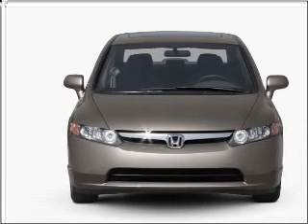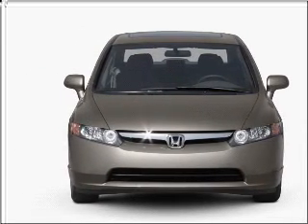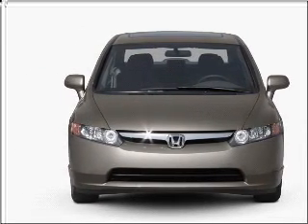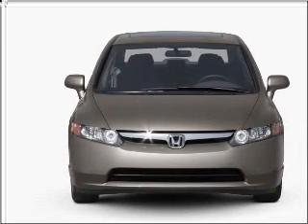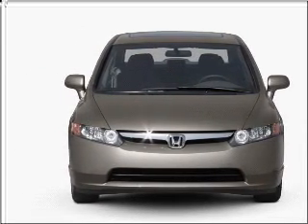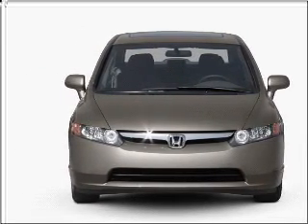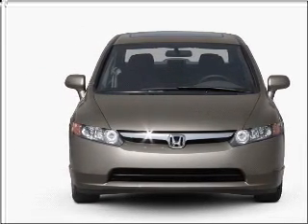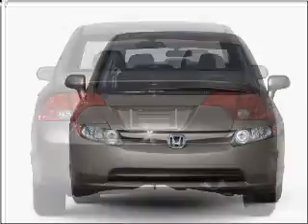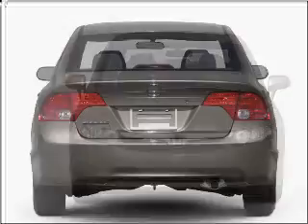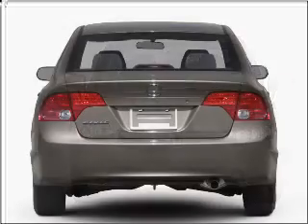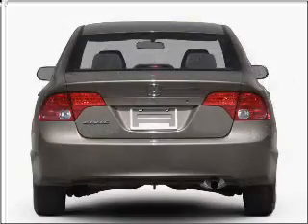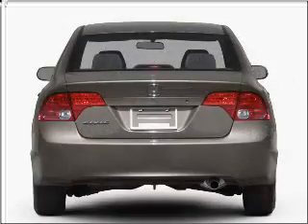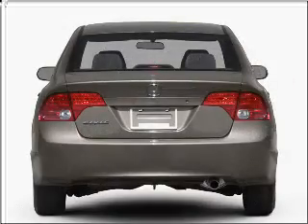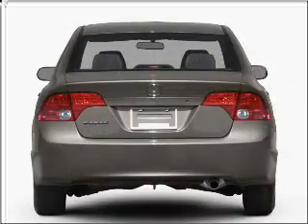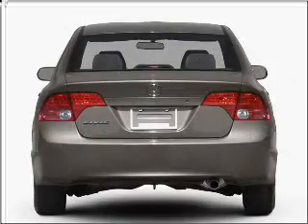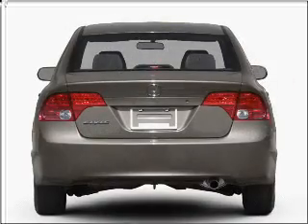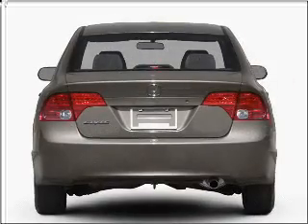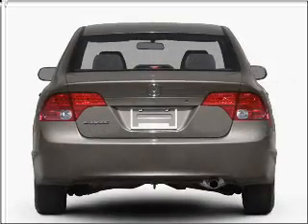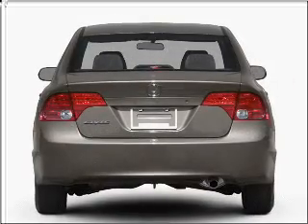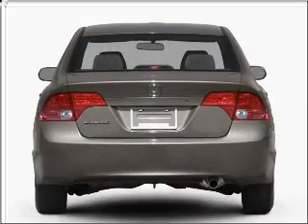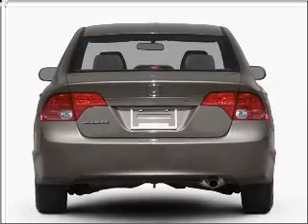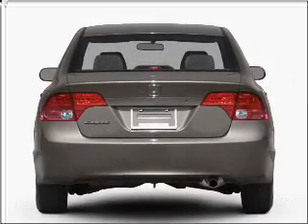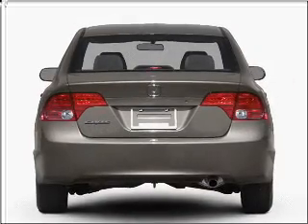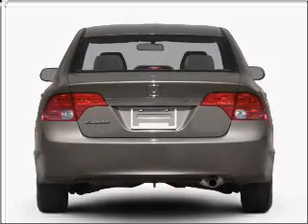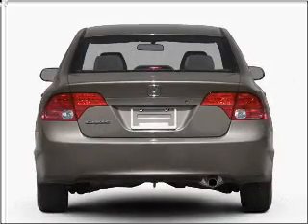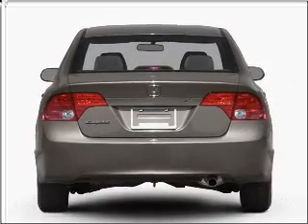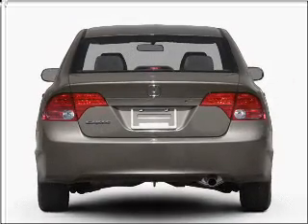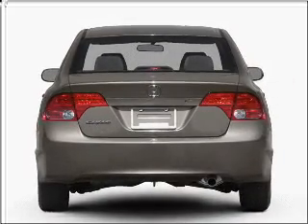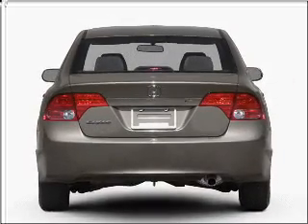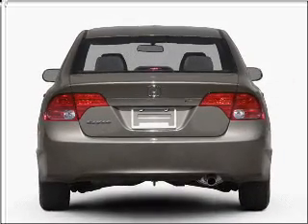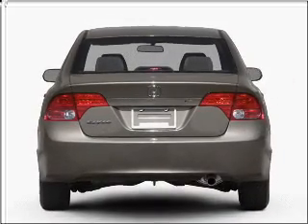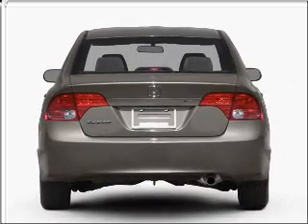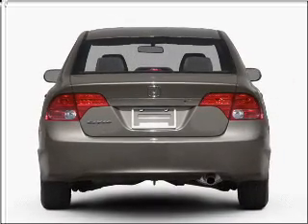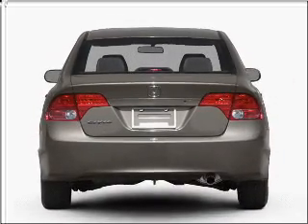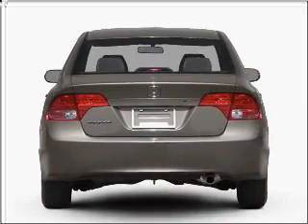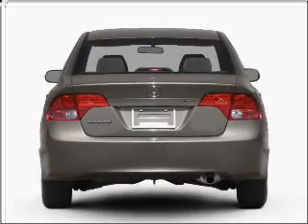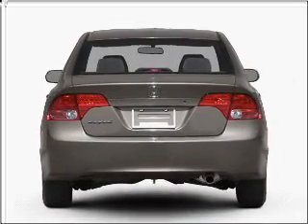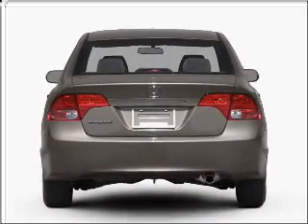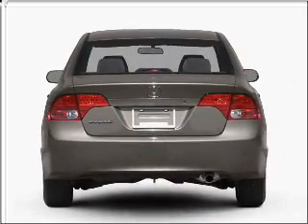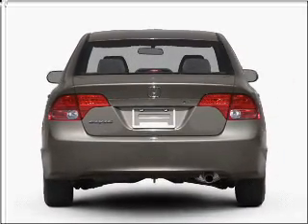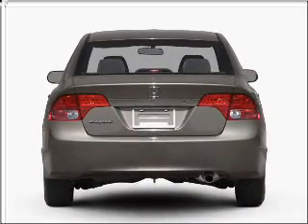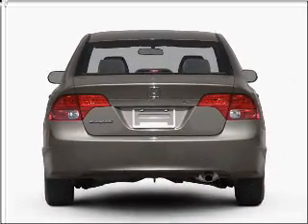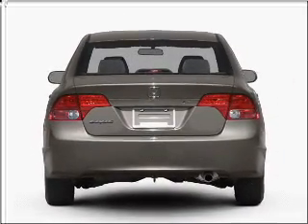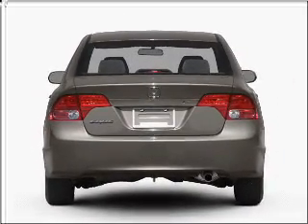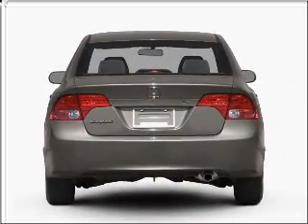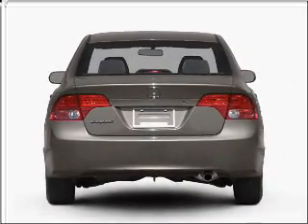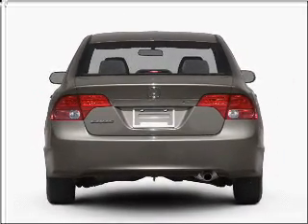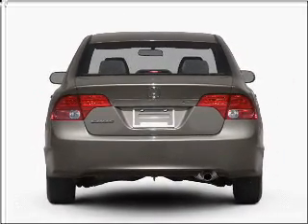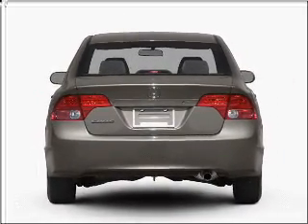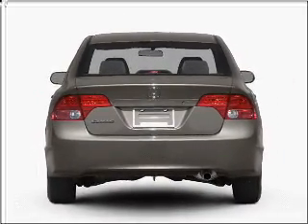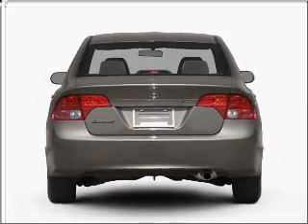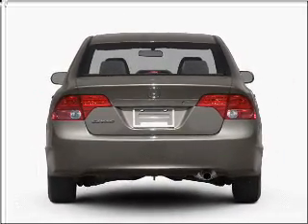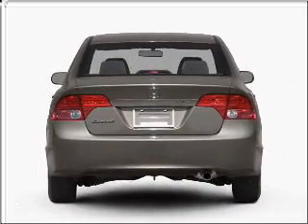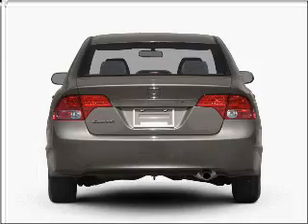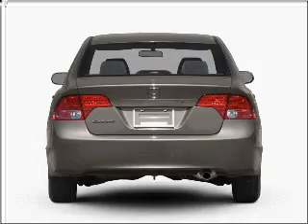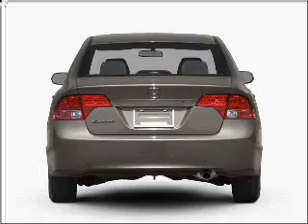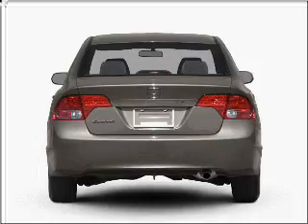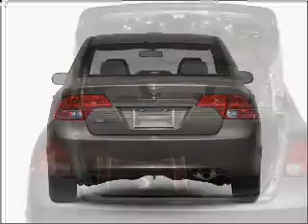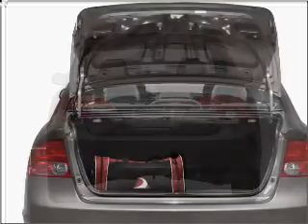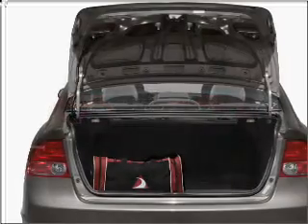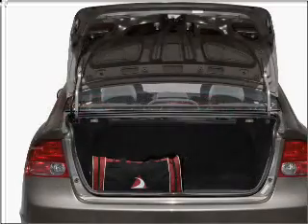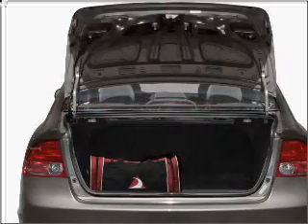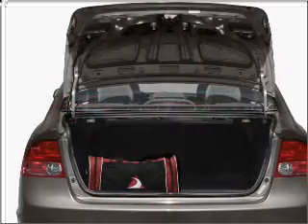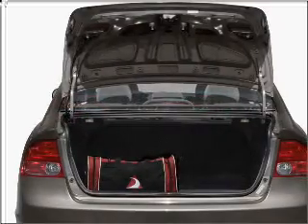Premium wheels lend a distinctive appearance. Brake safely with the anti-lock braking system. Let the sun shine in with a sunroof.